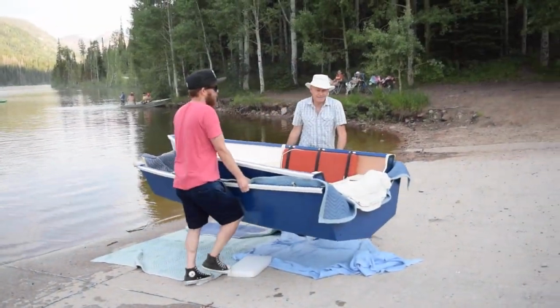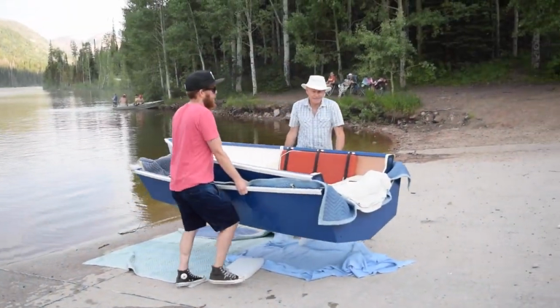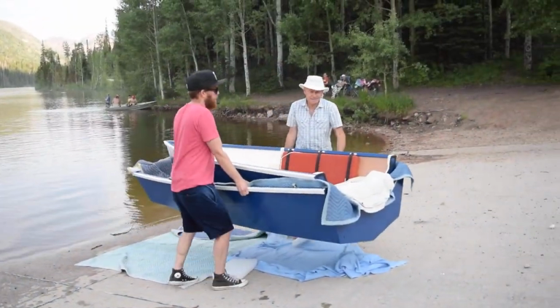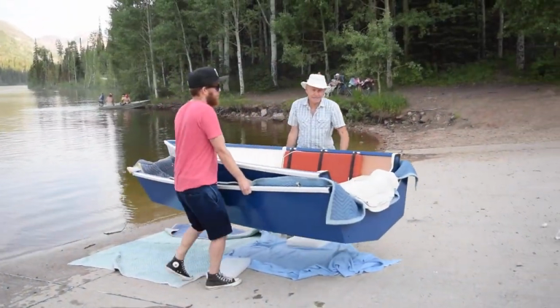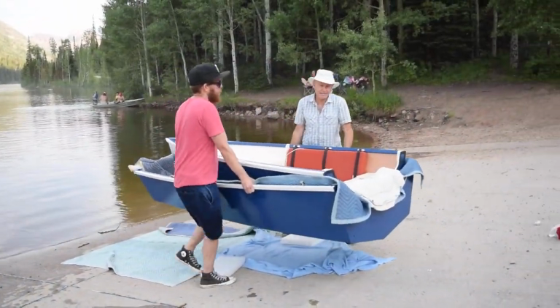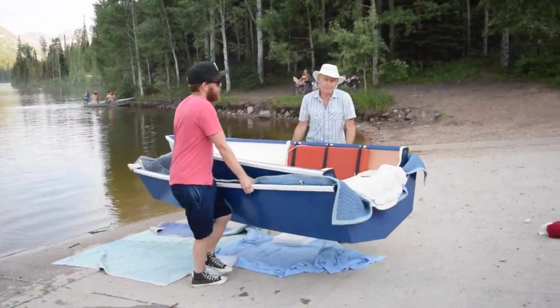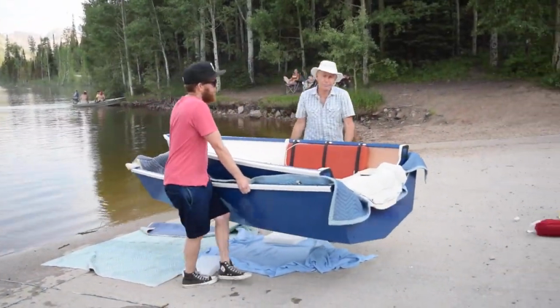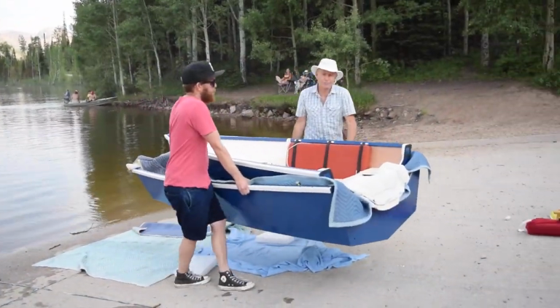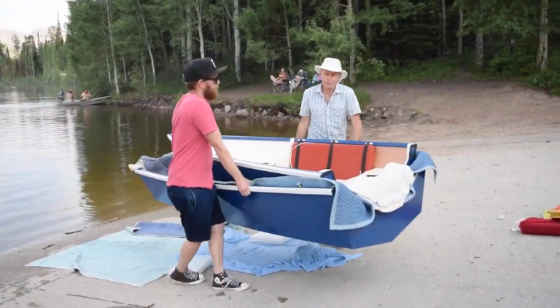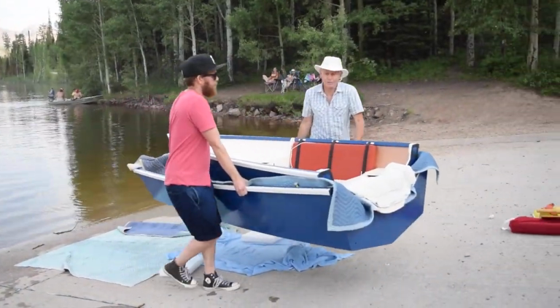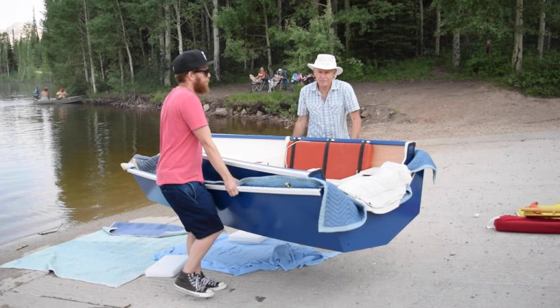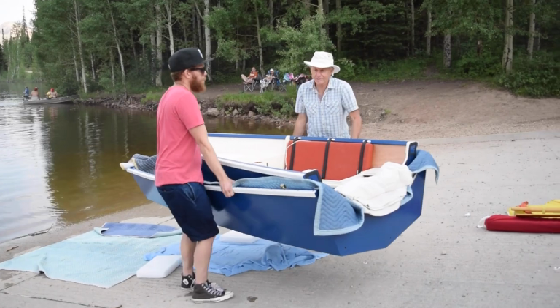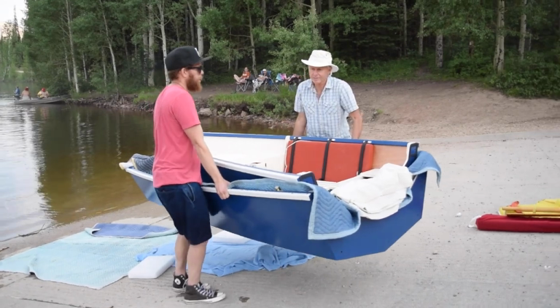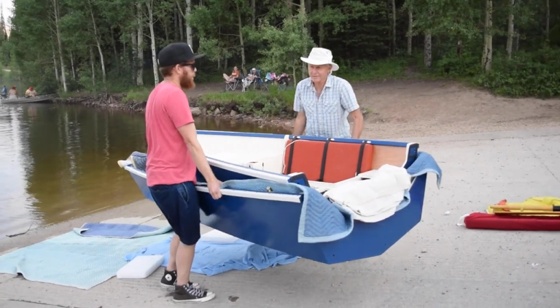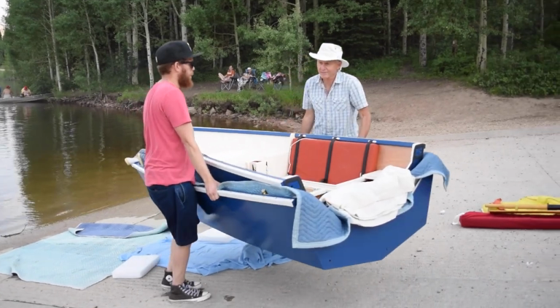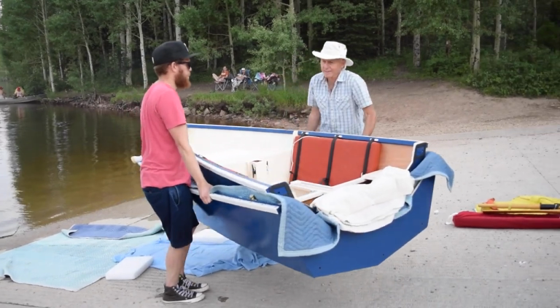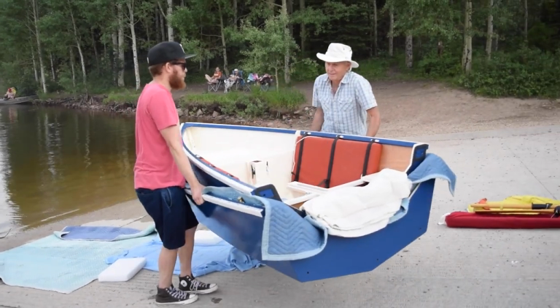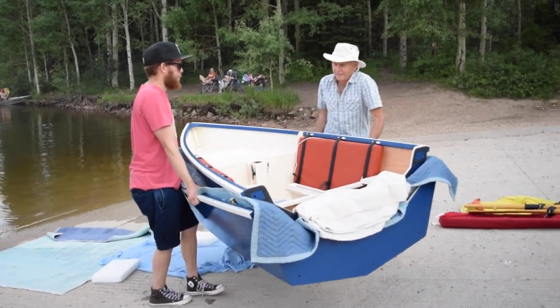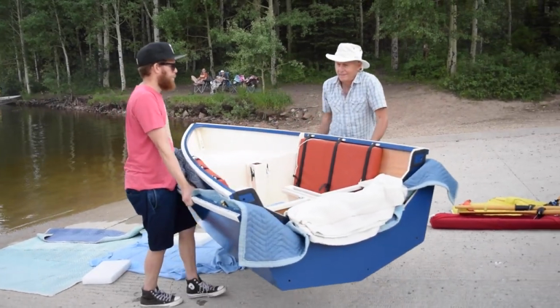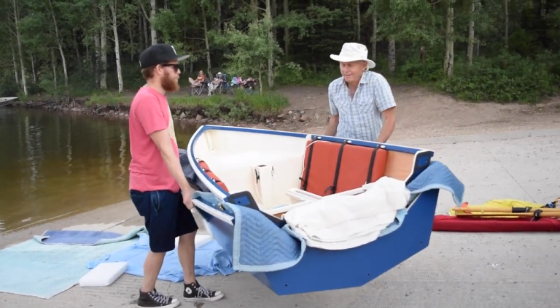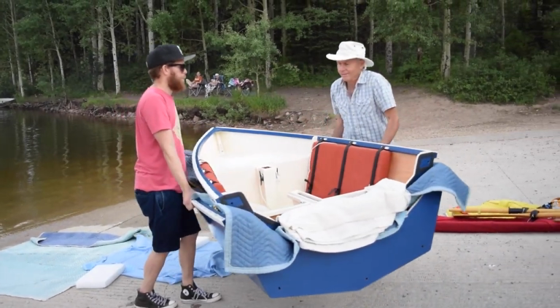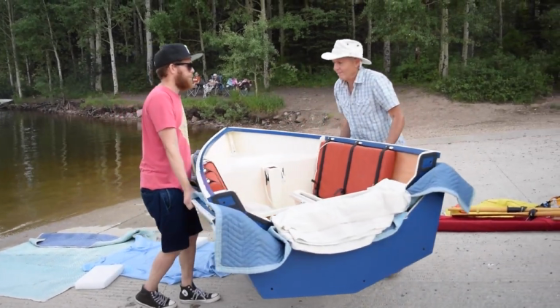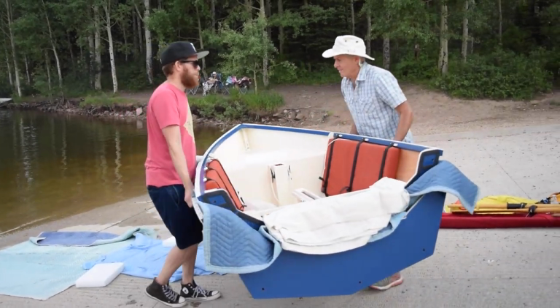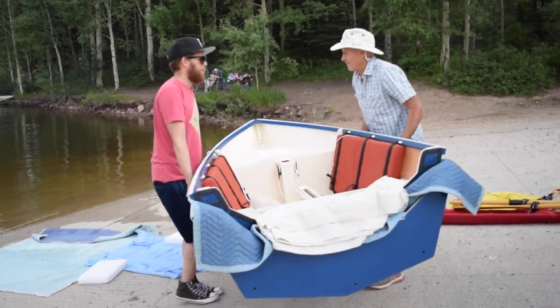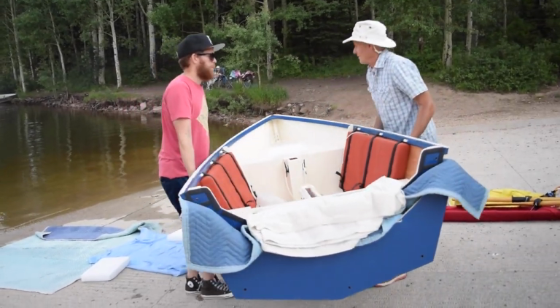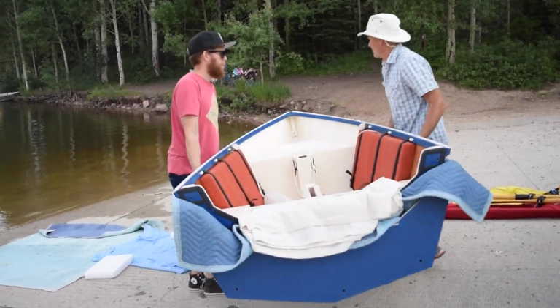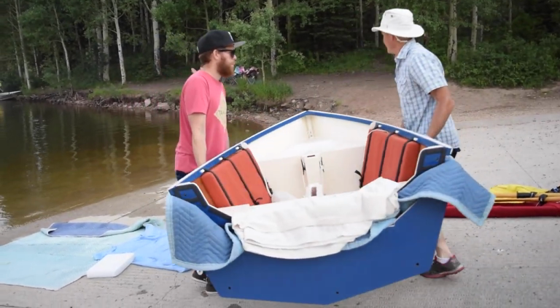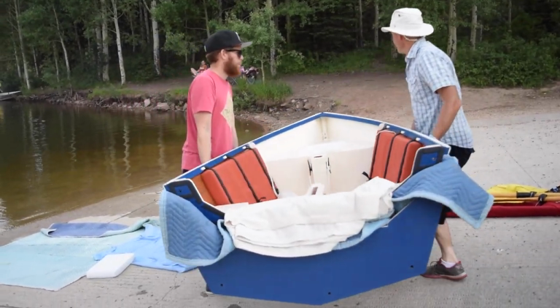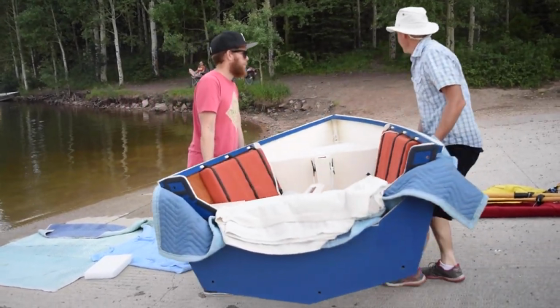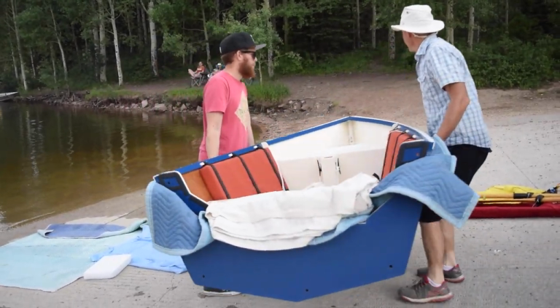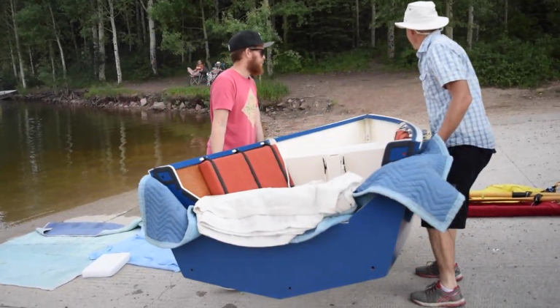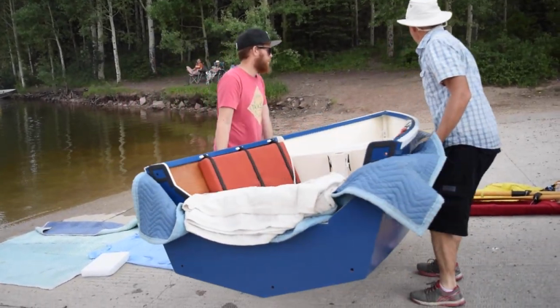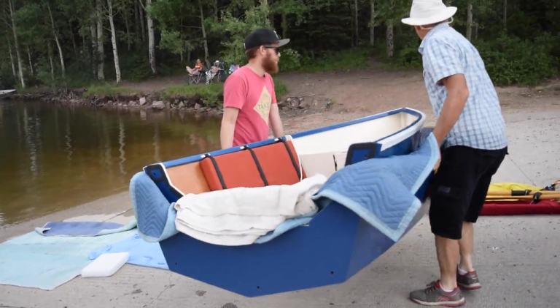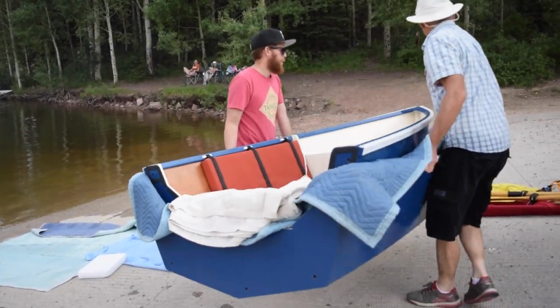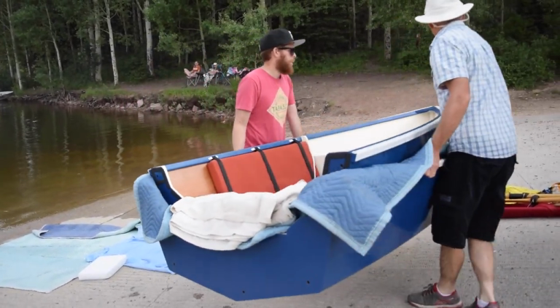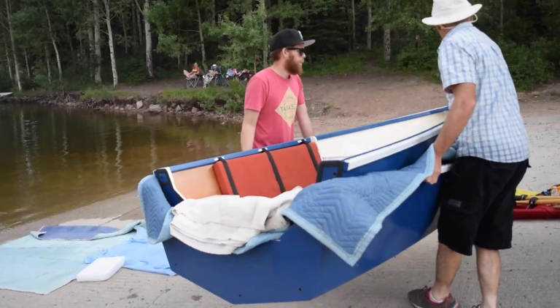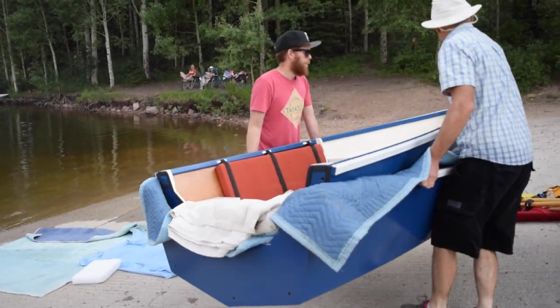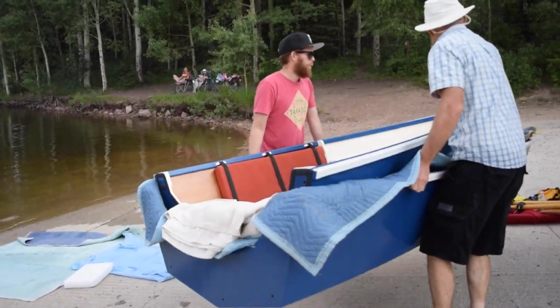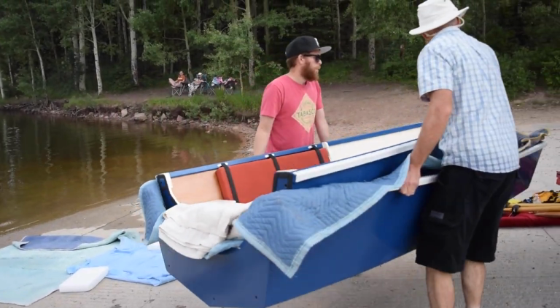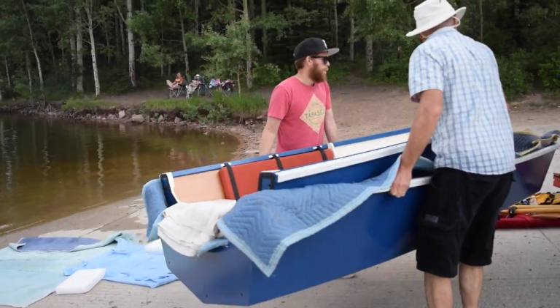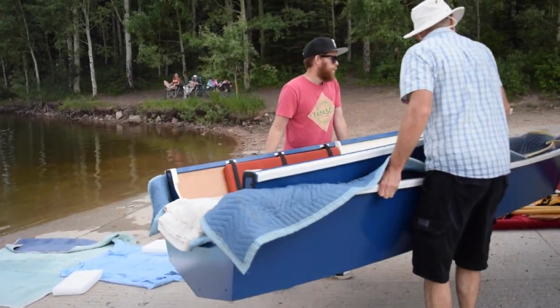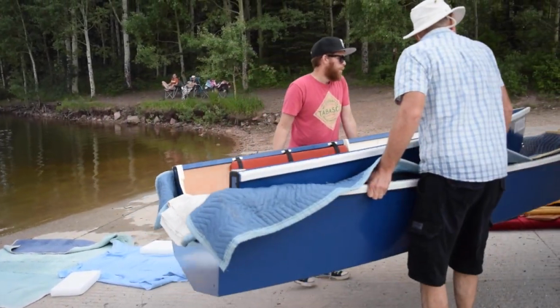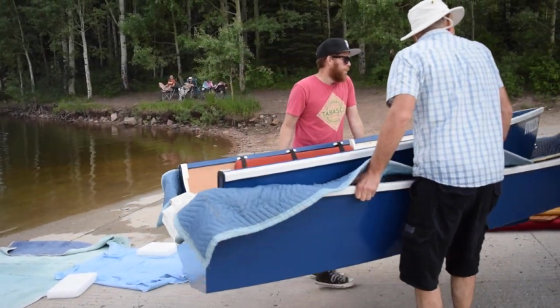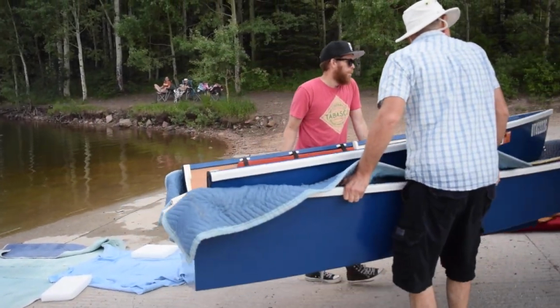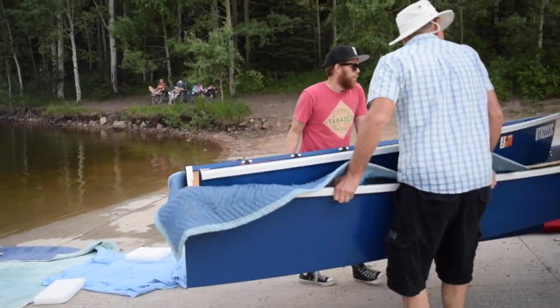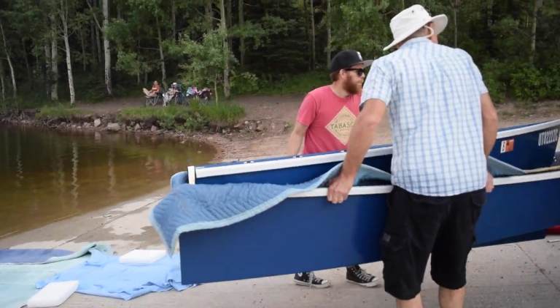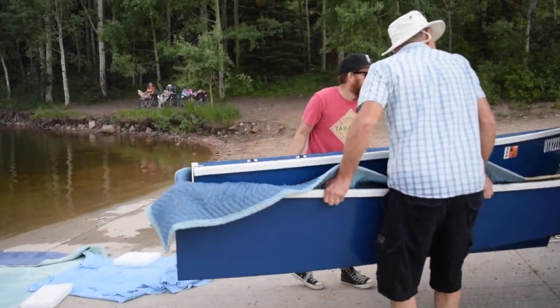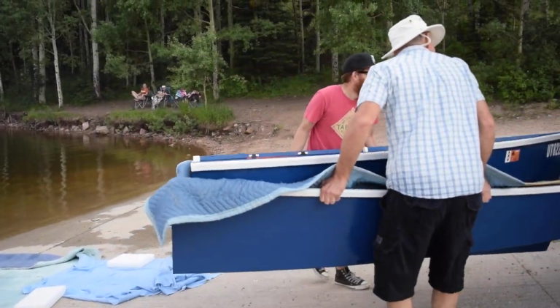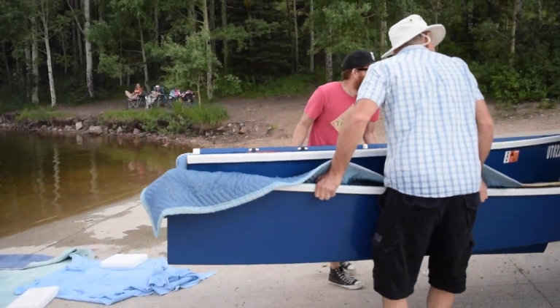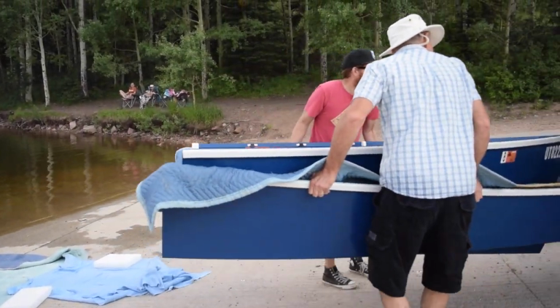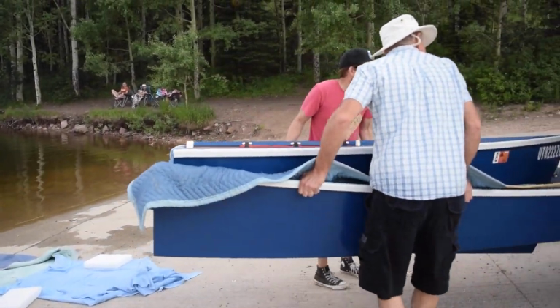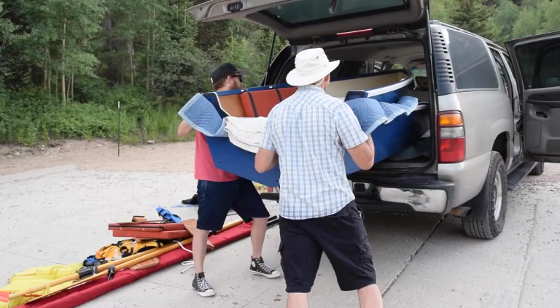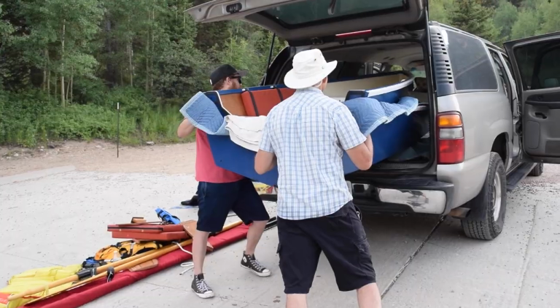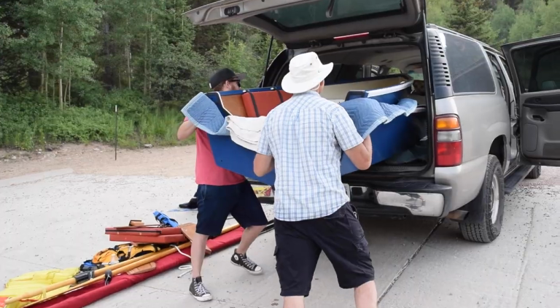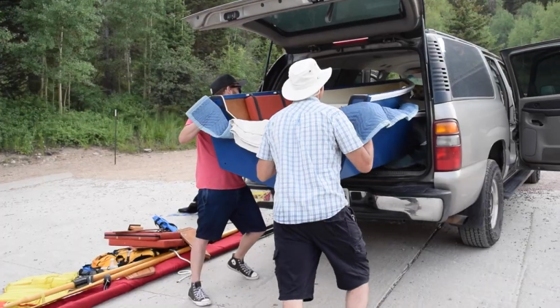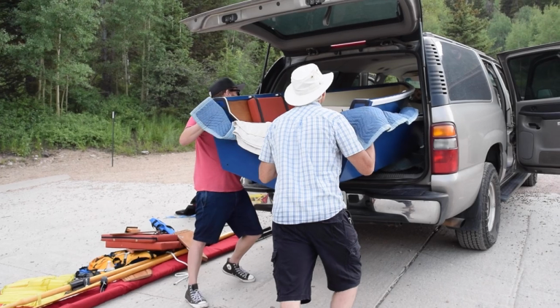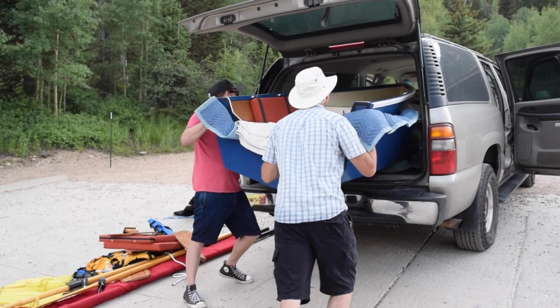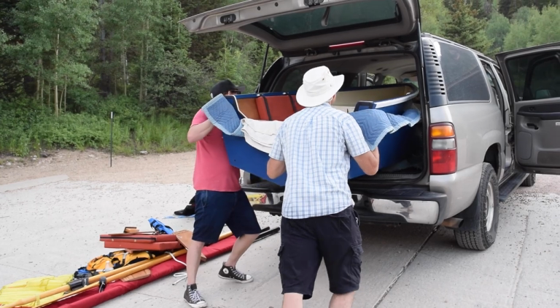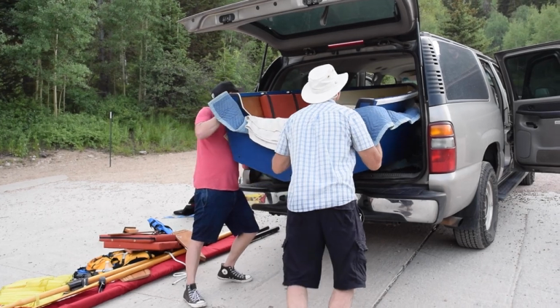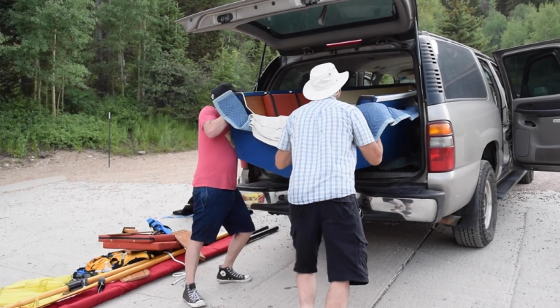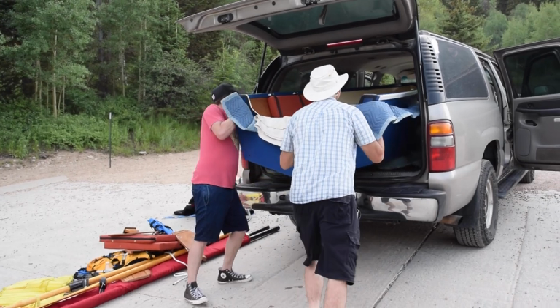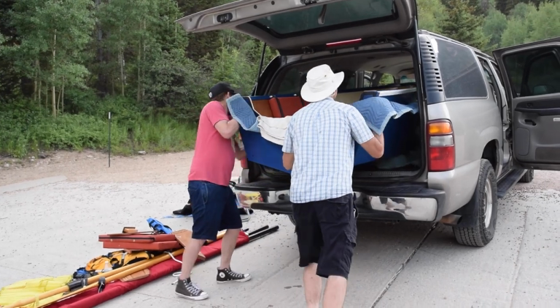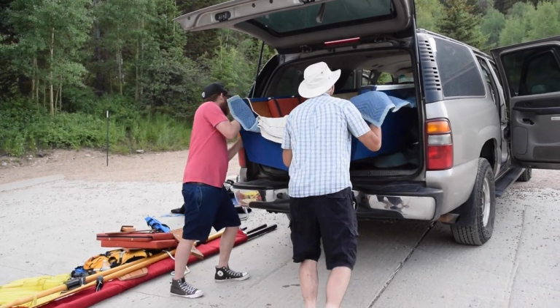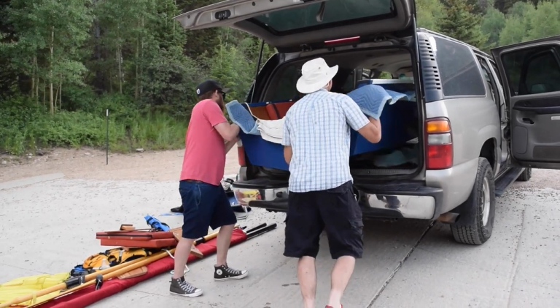Disassembly and placing the boat back into the vehicle is easy.